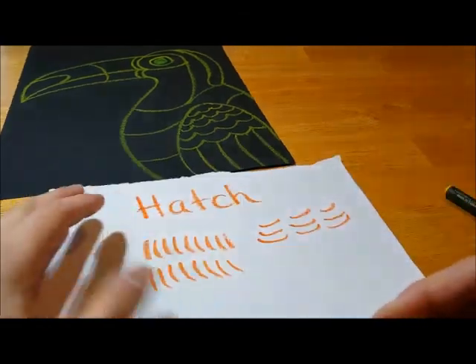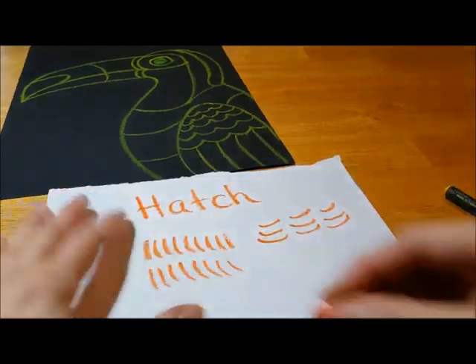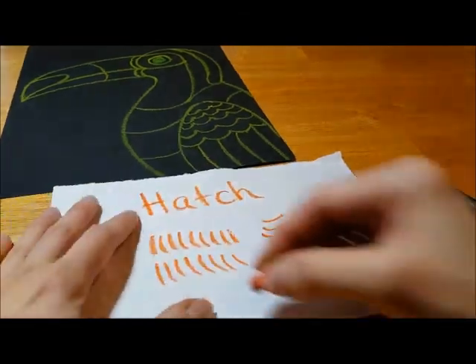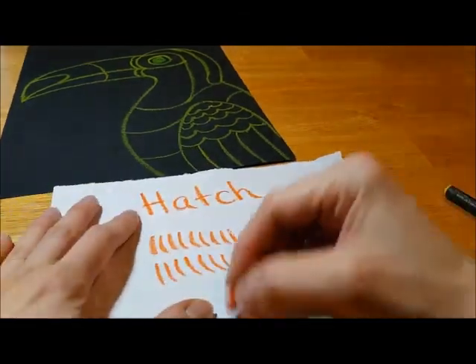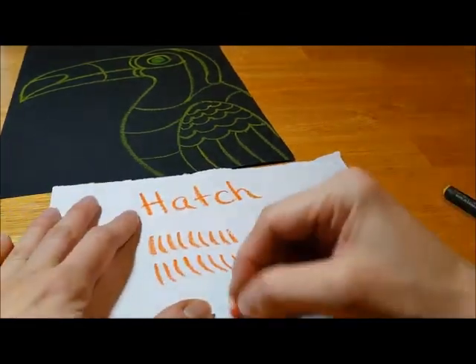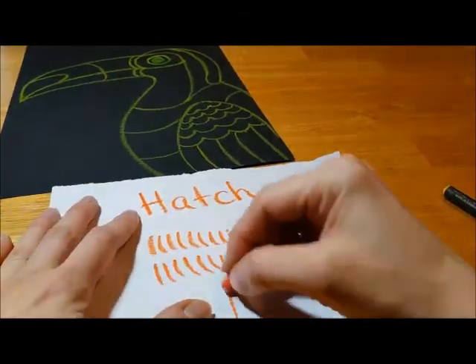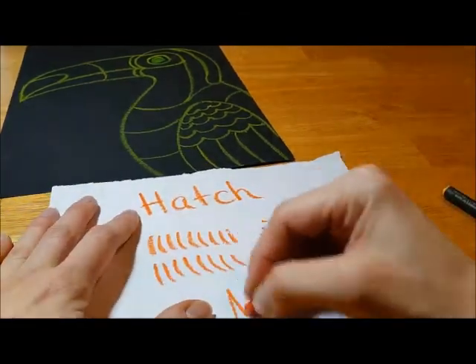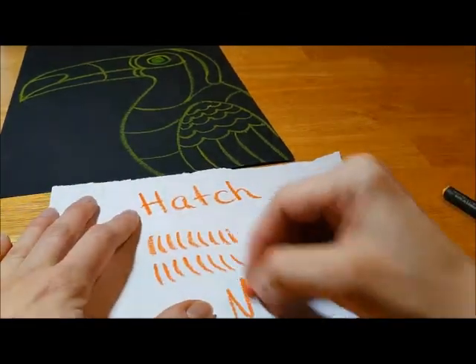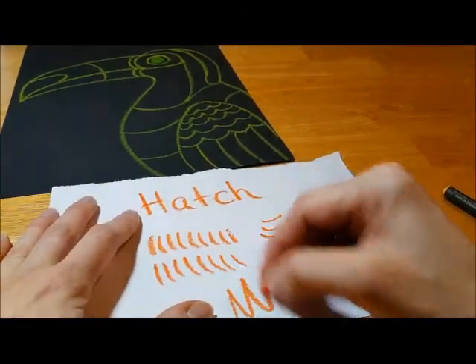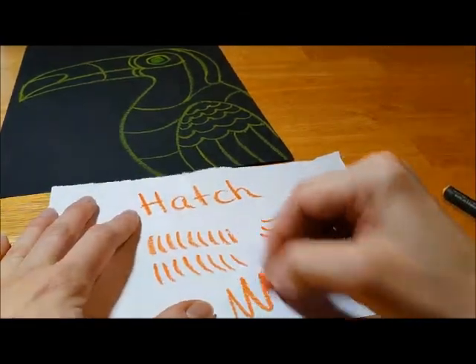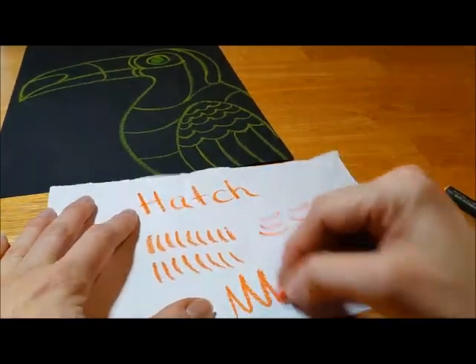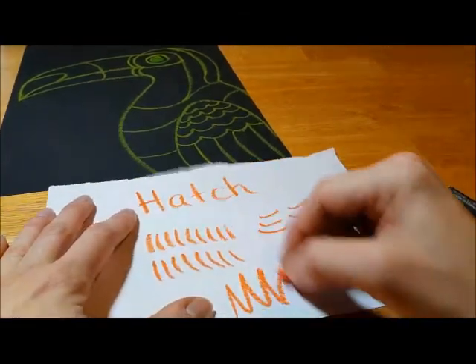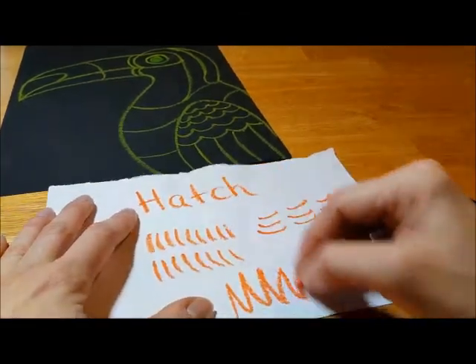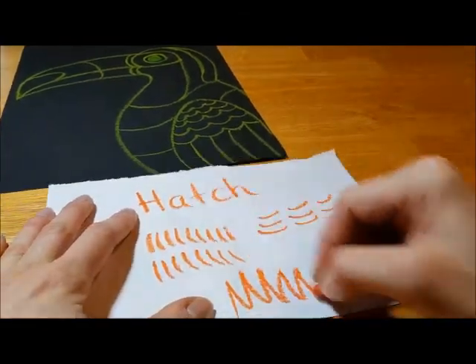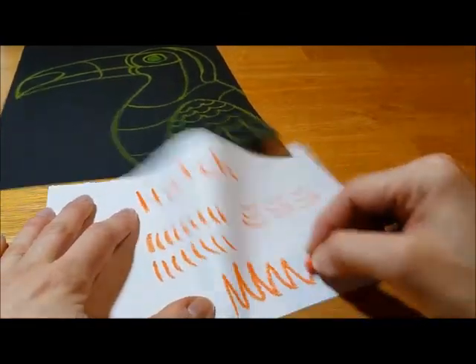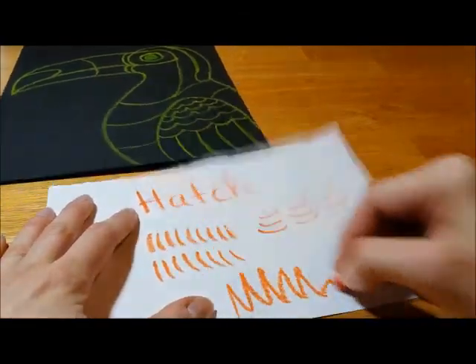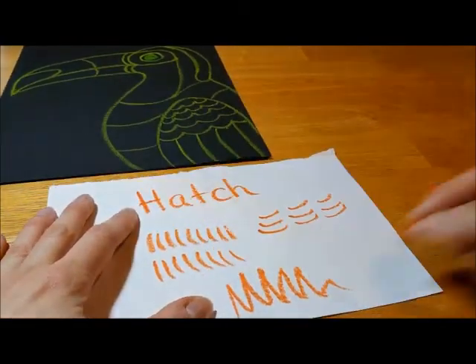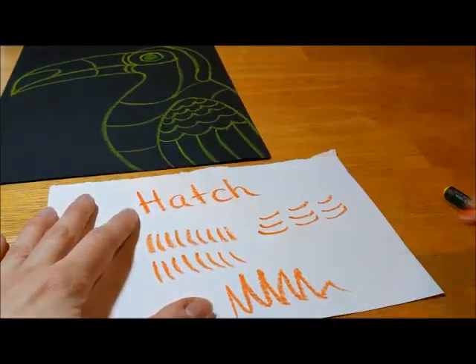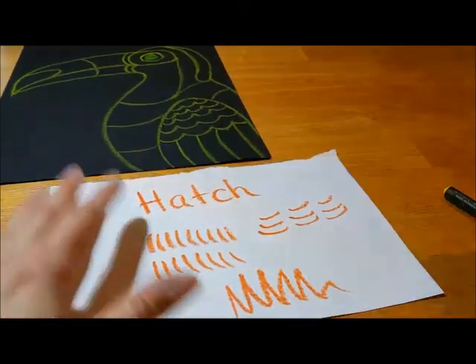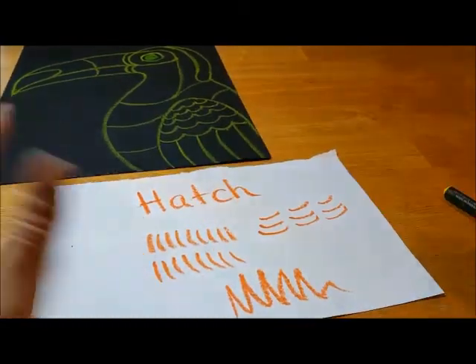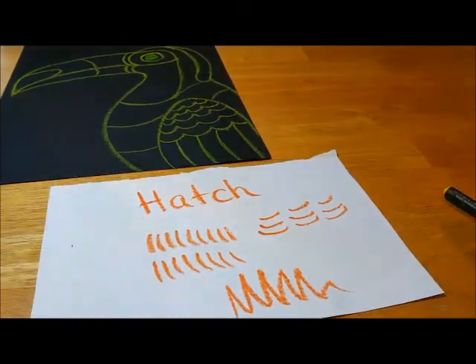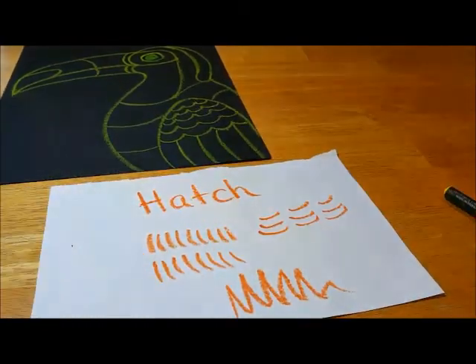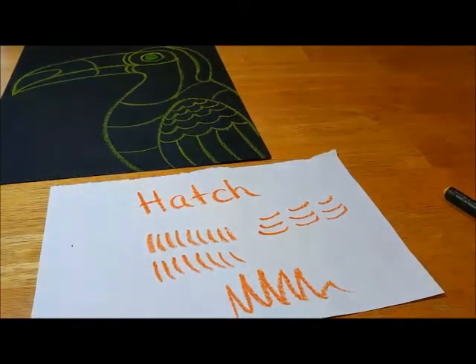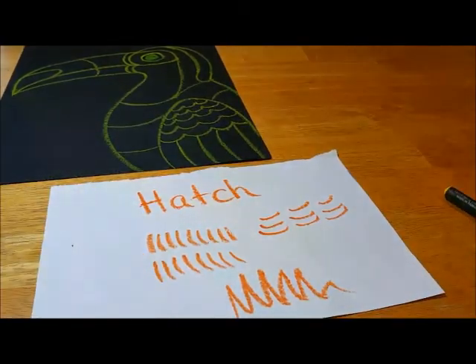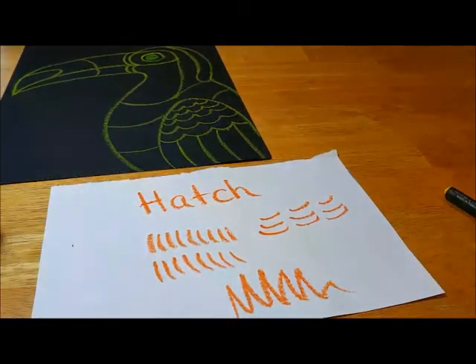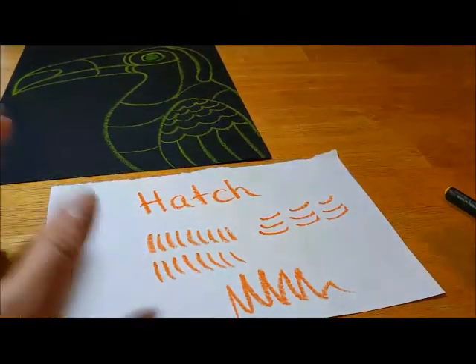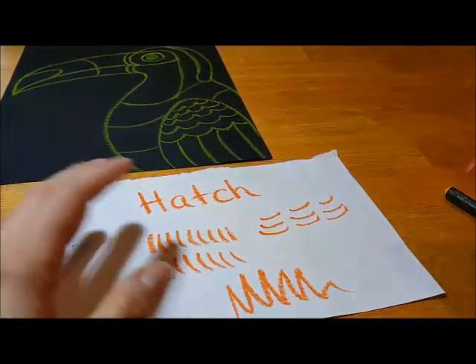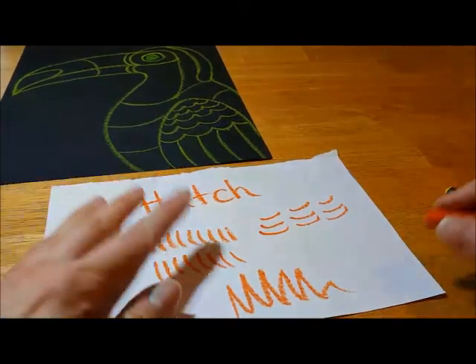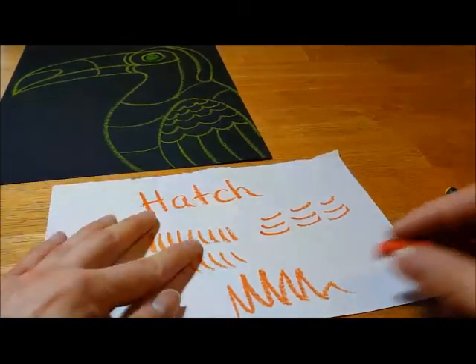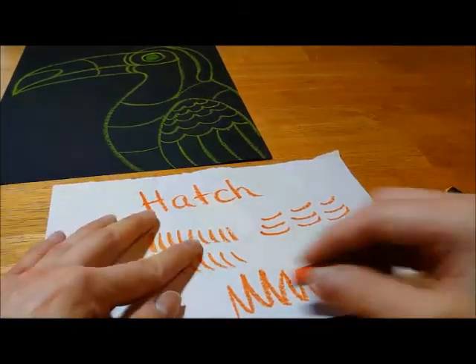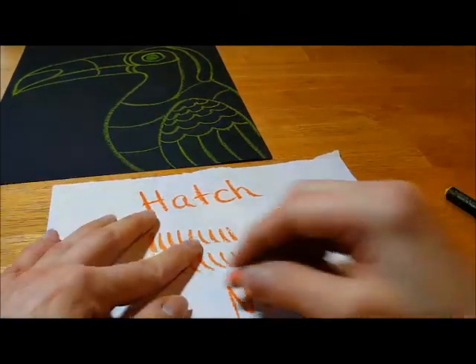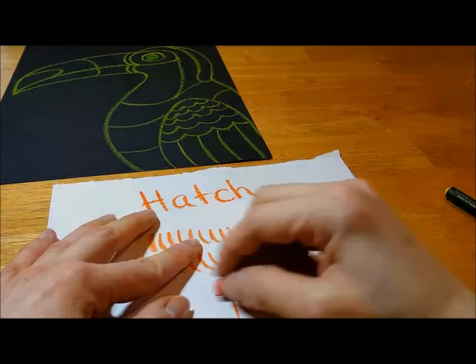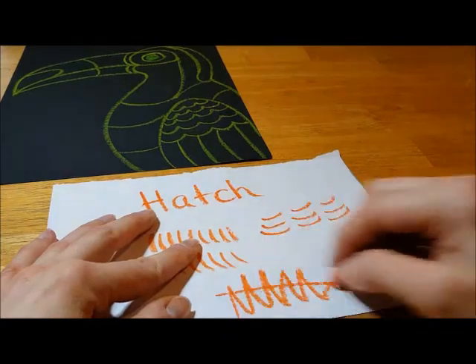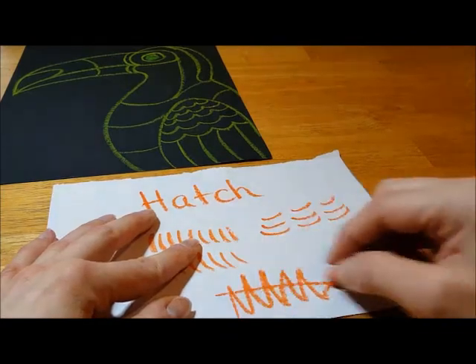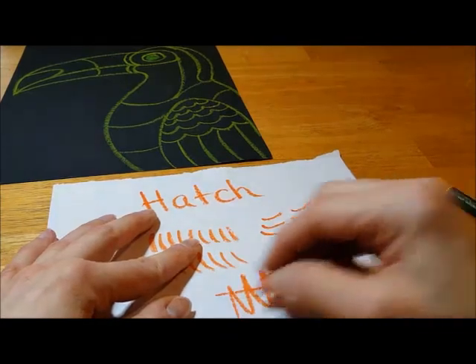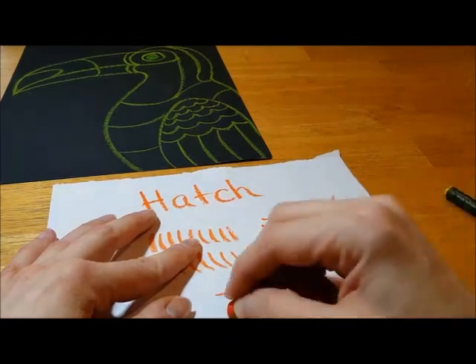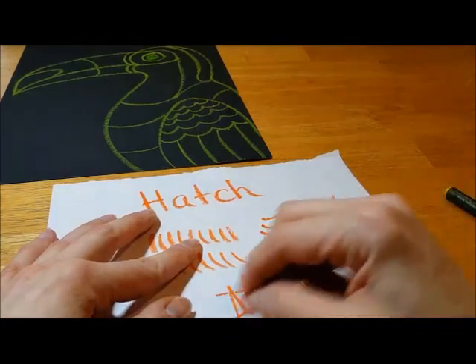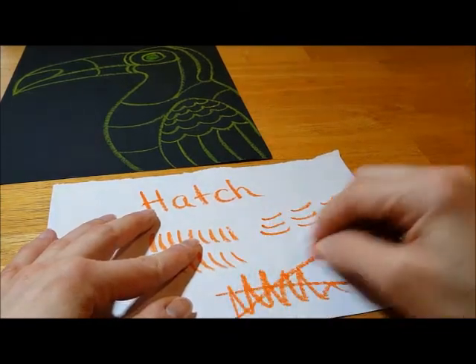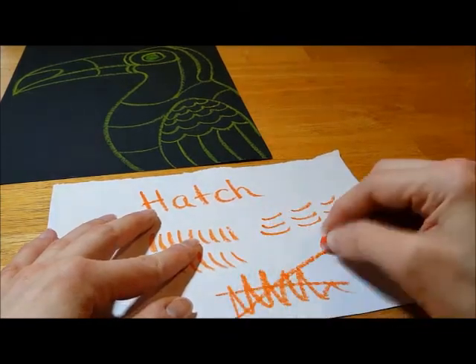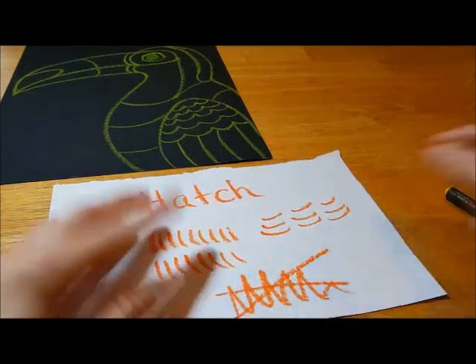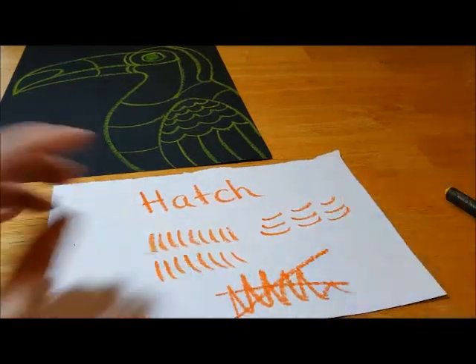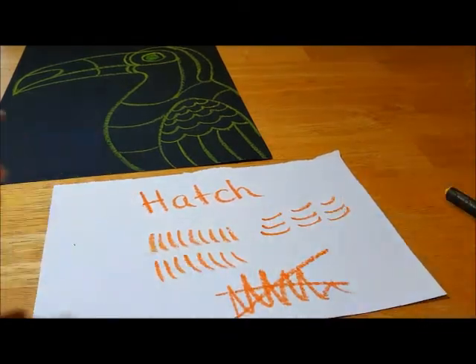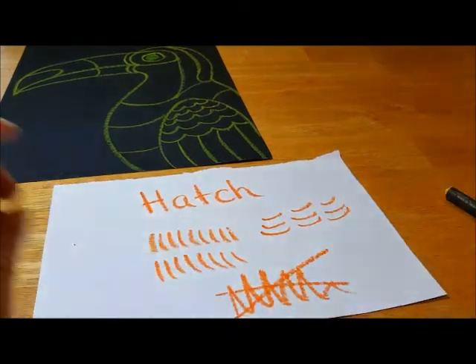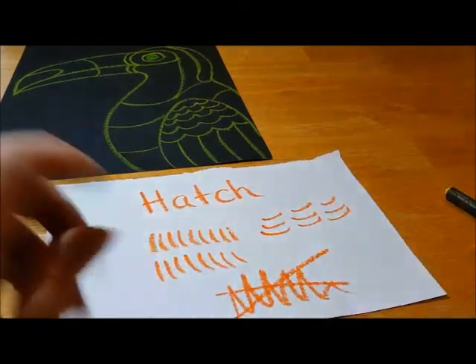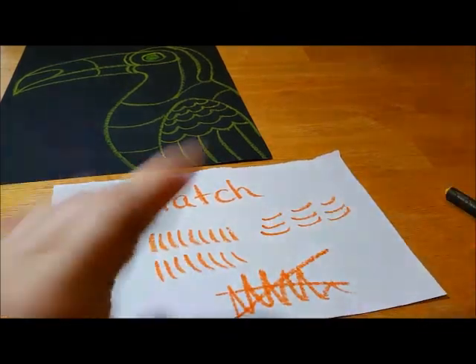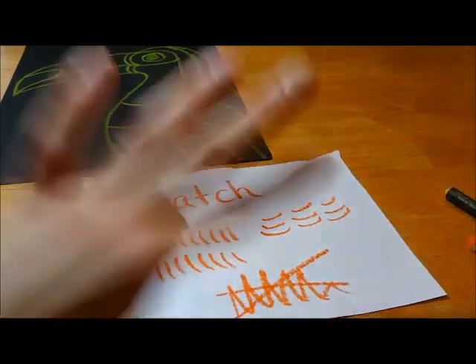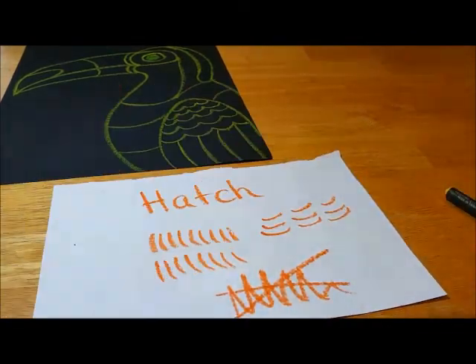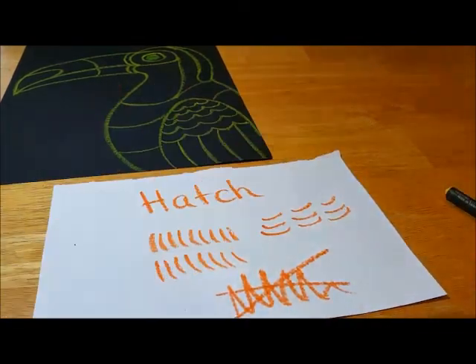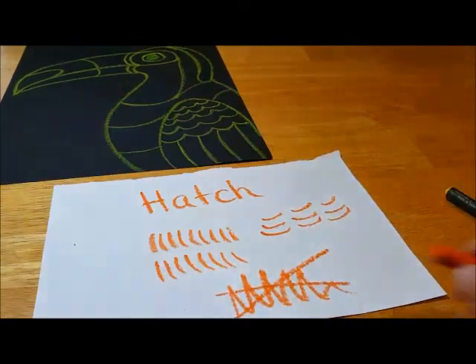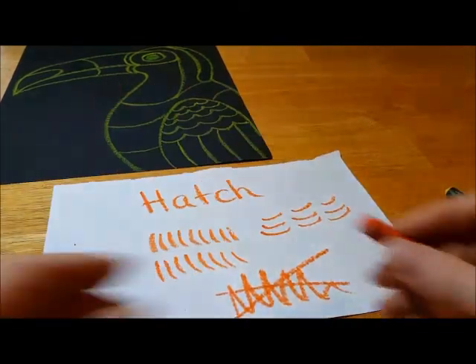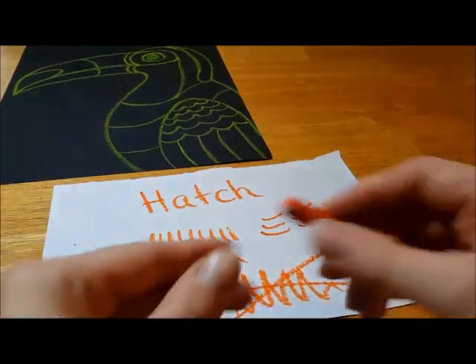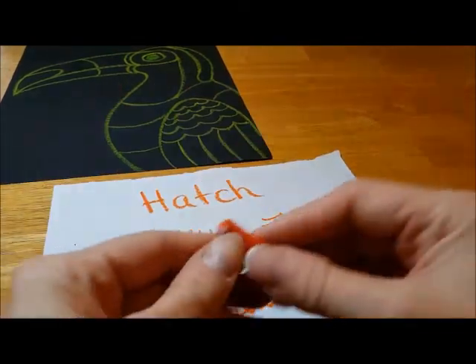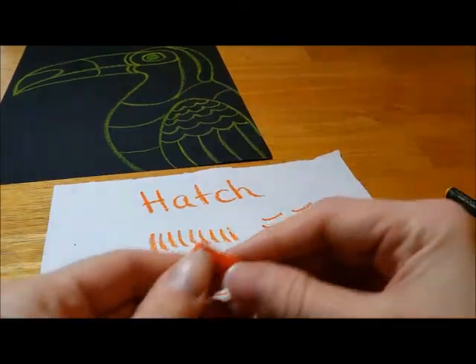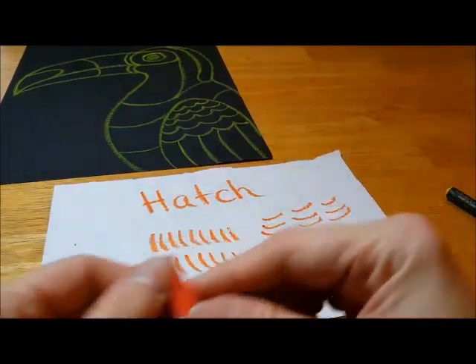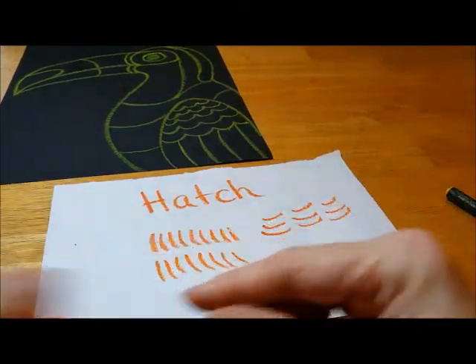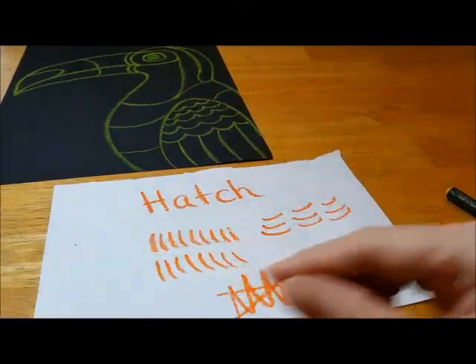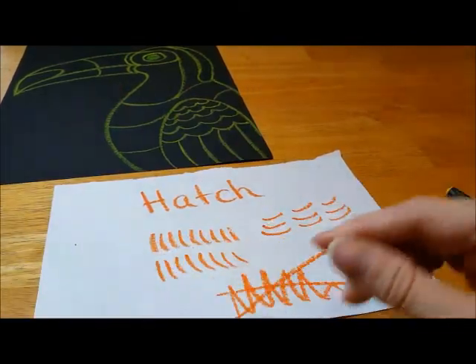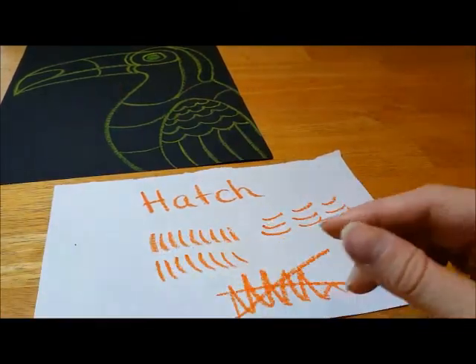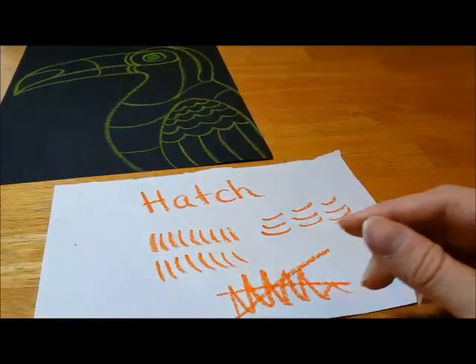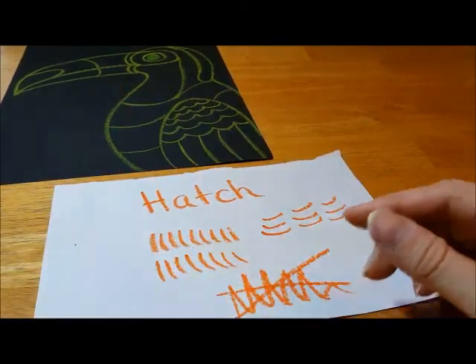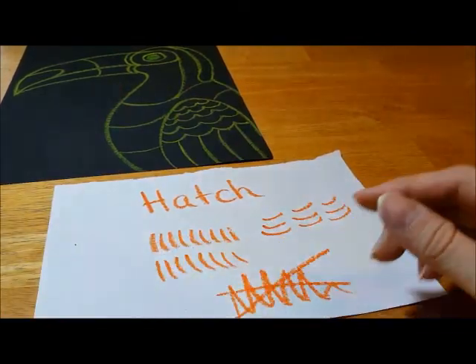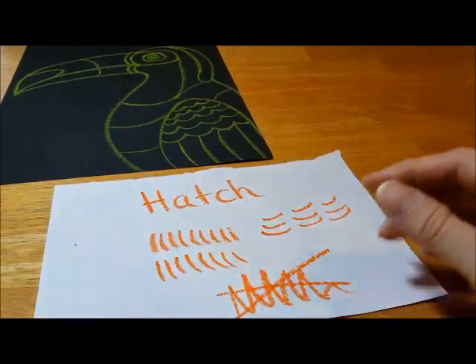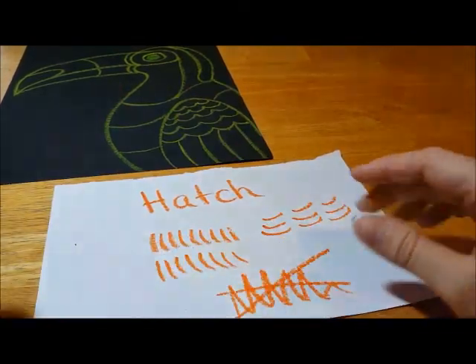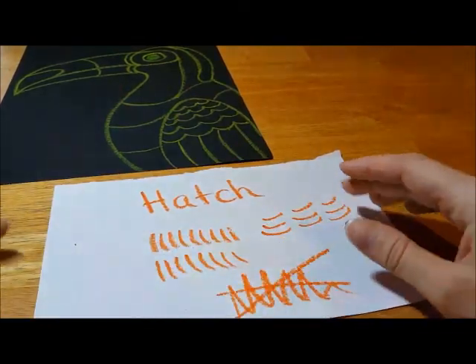Just make sure you're never doing that, because that's not a hatch line. That's a zigzag, which is a totally different subject.